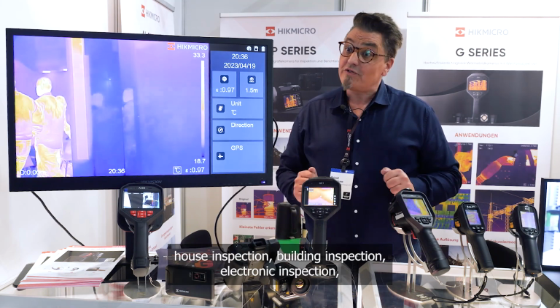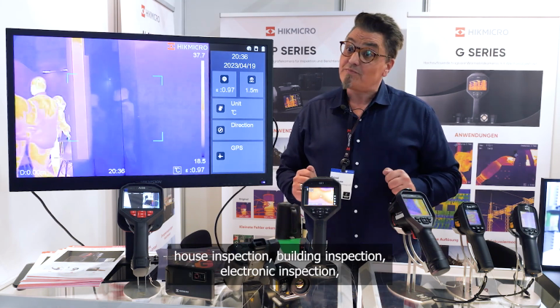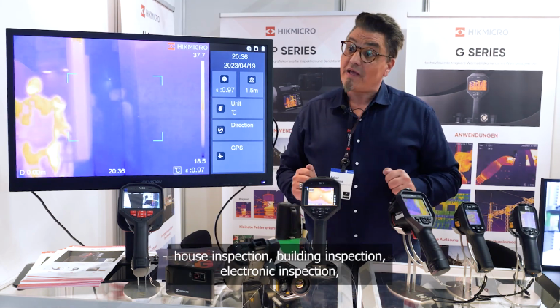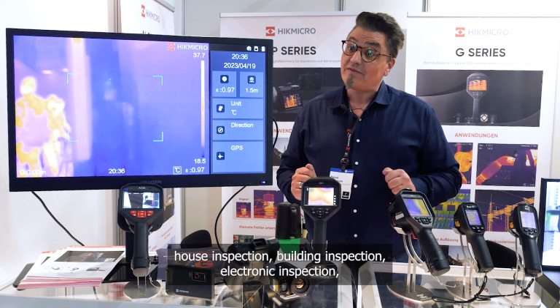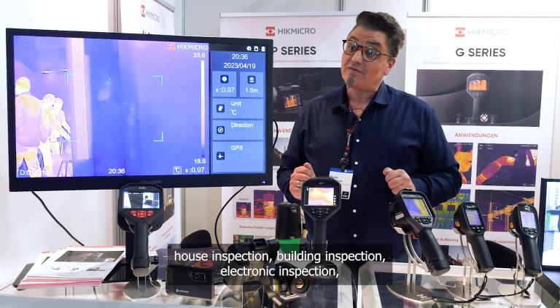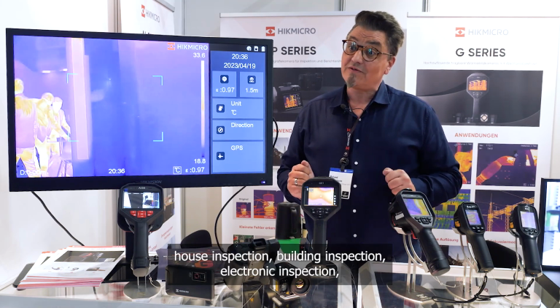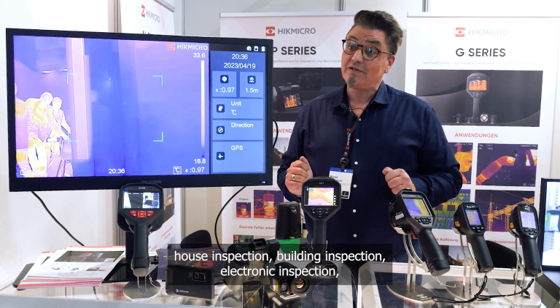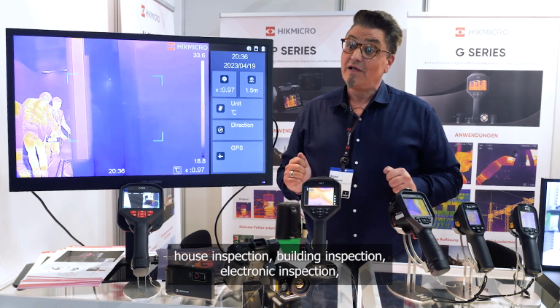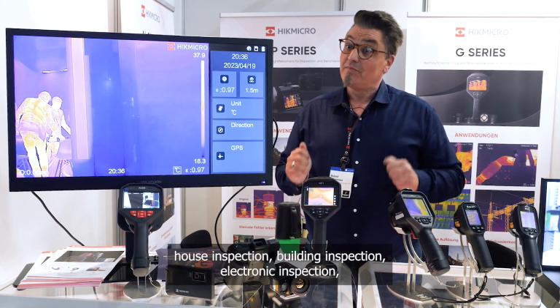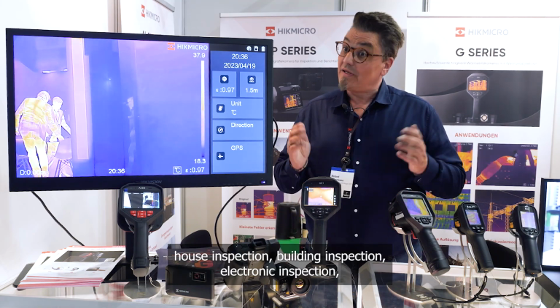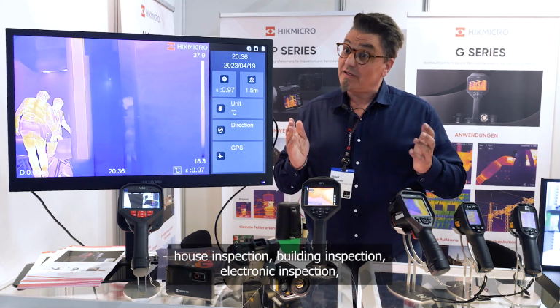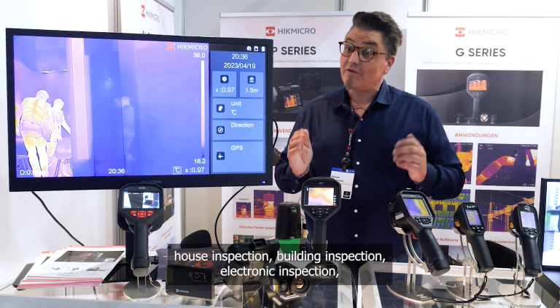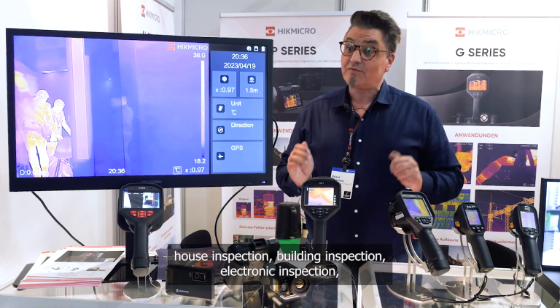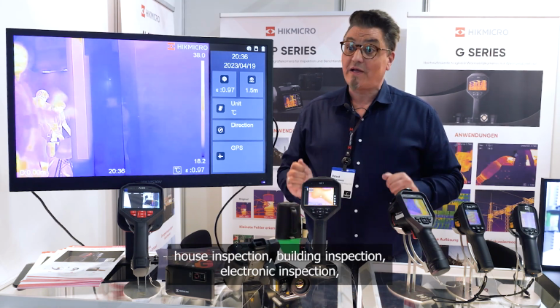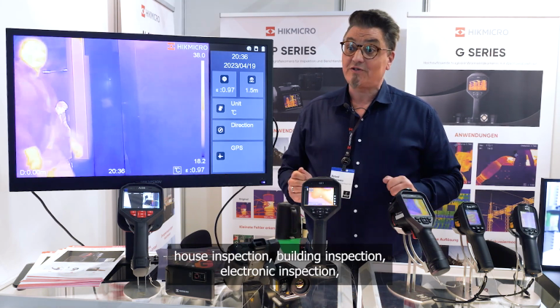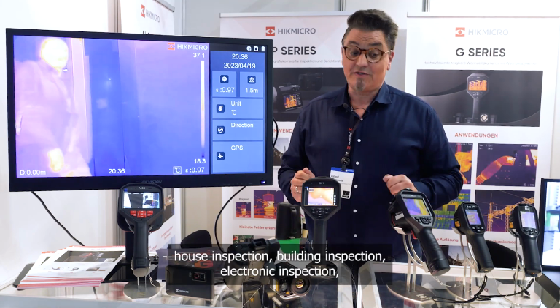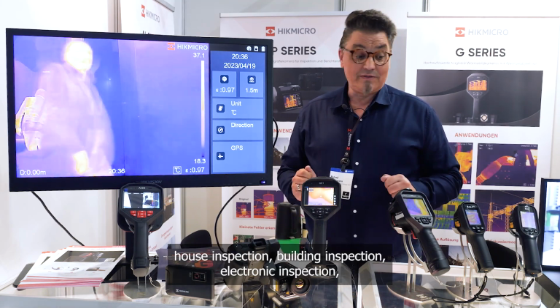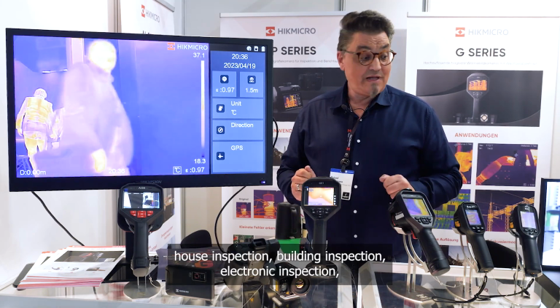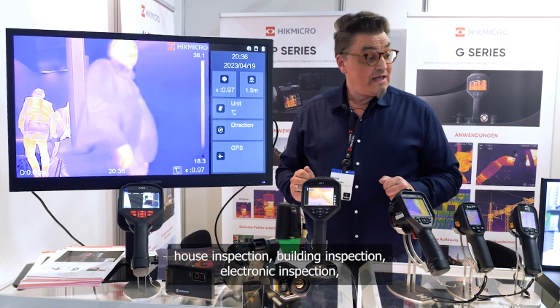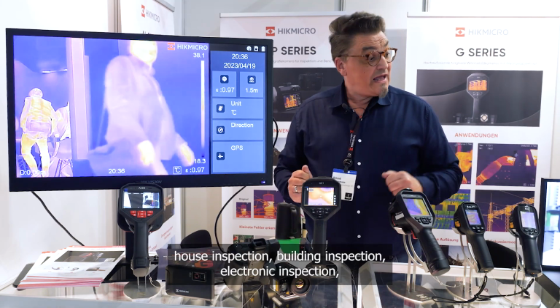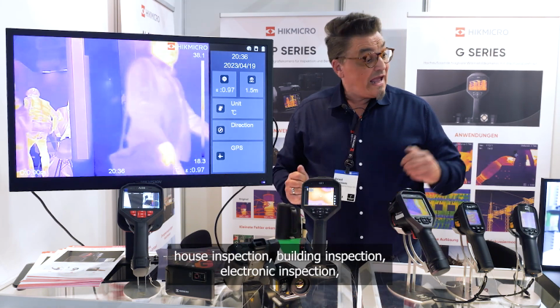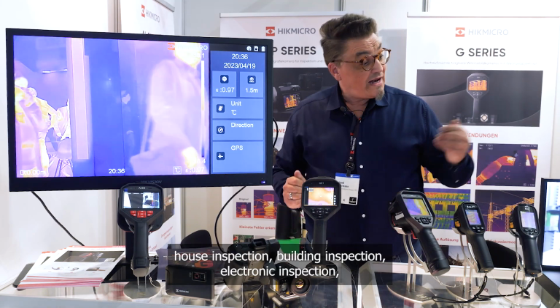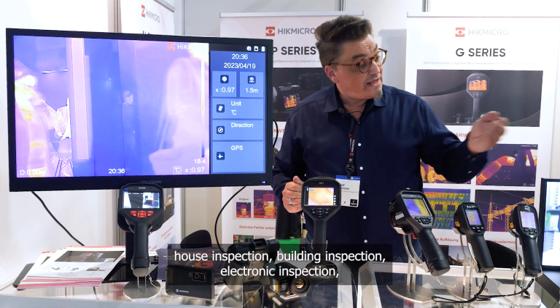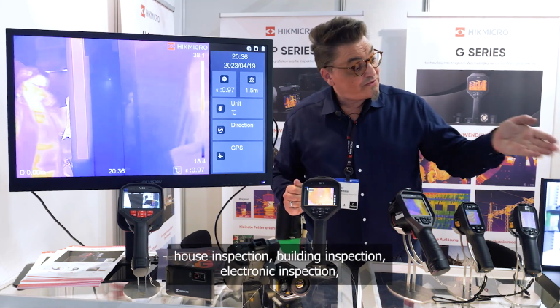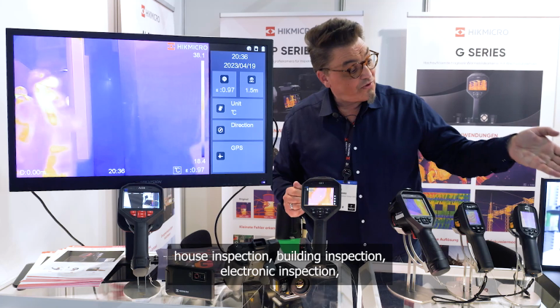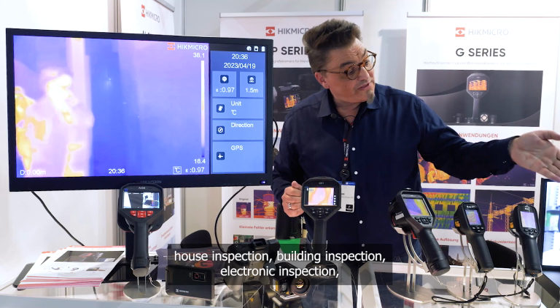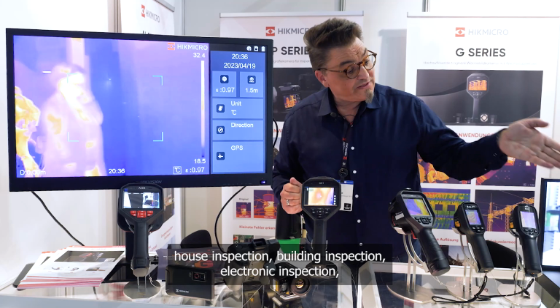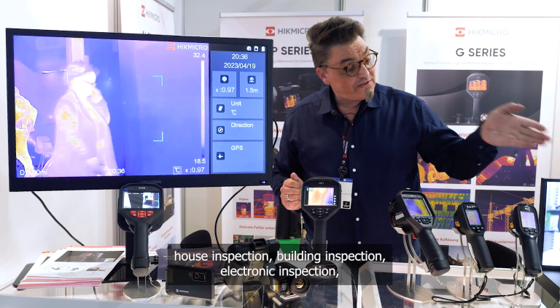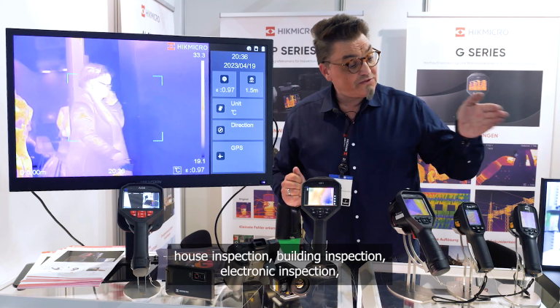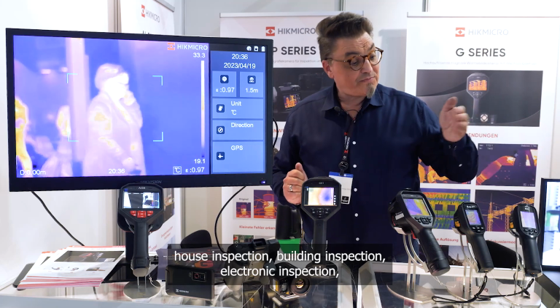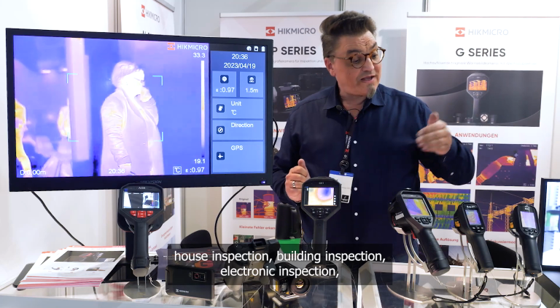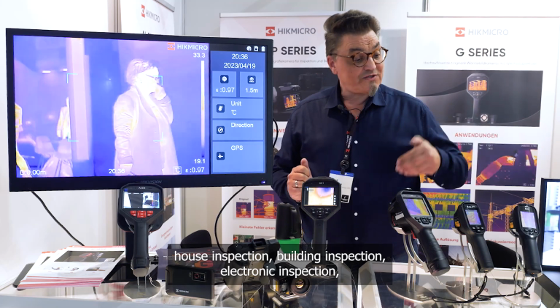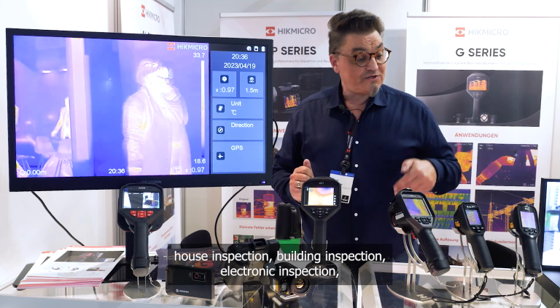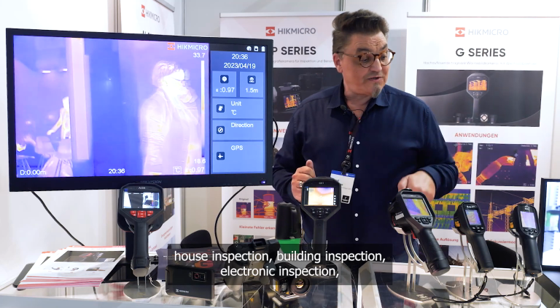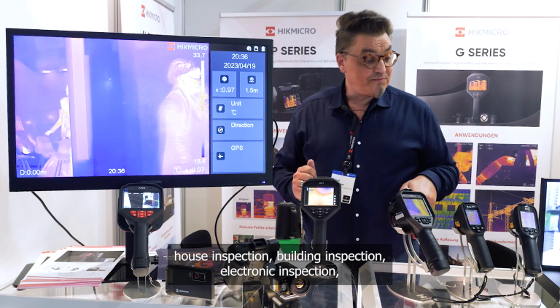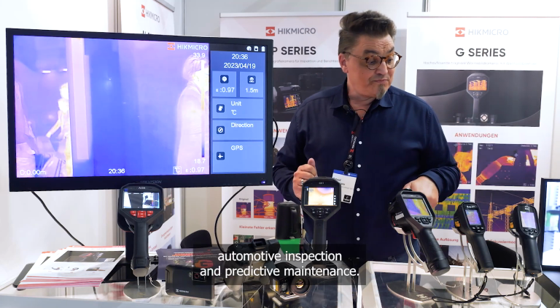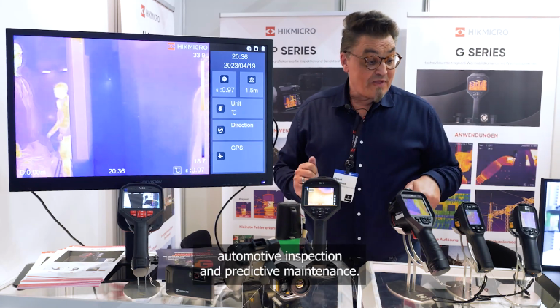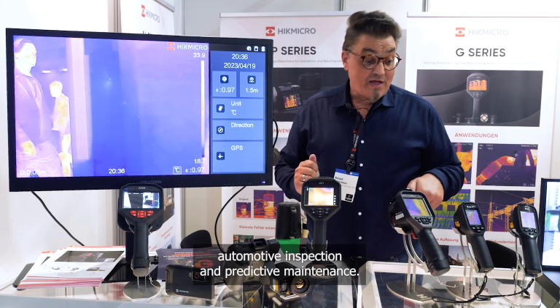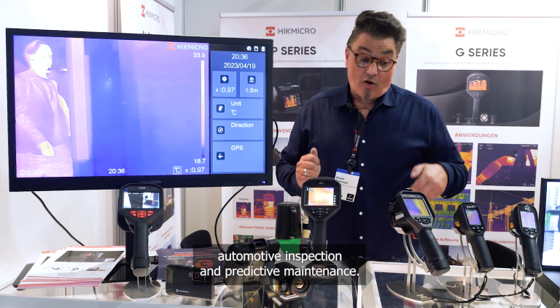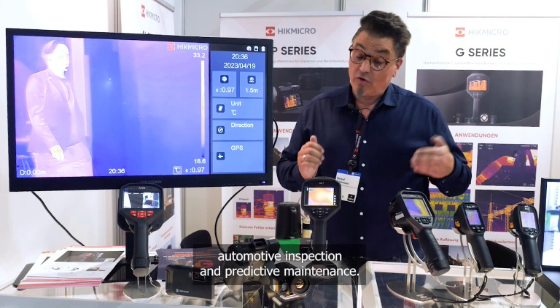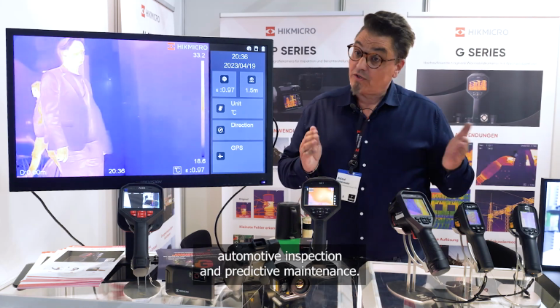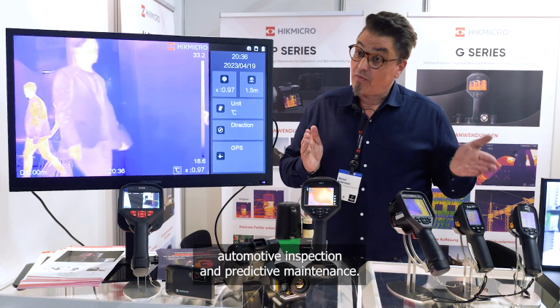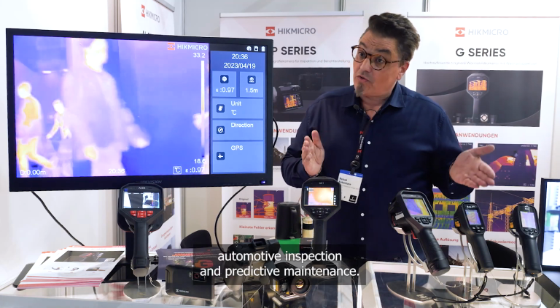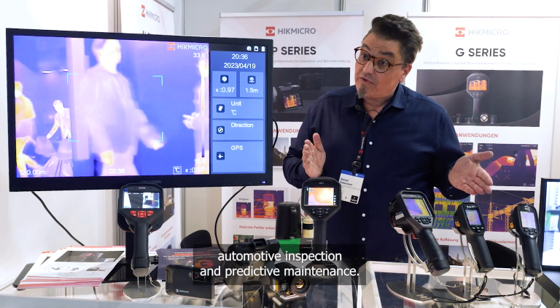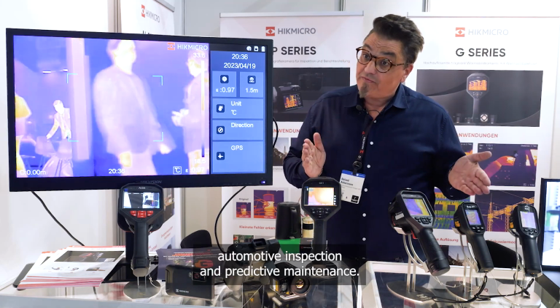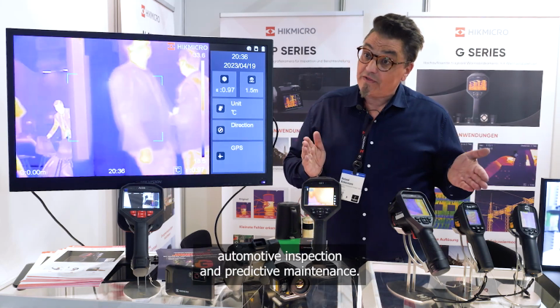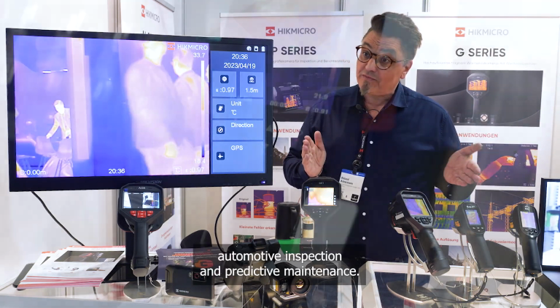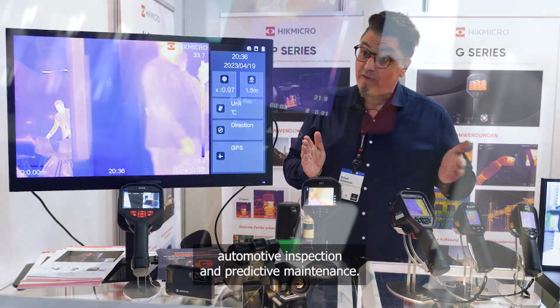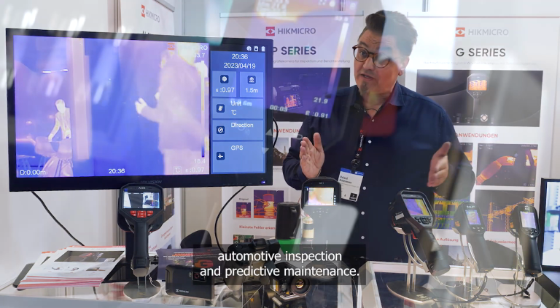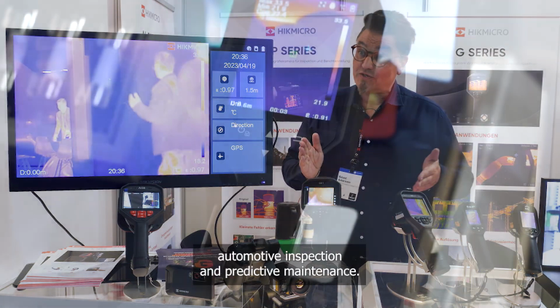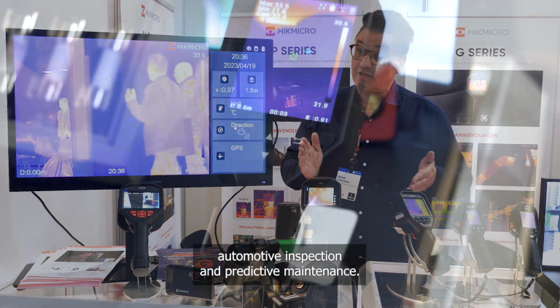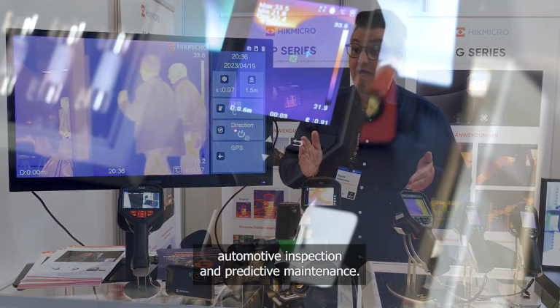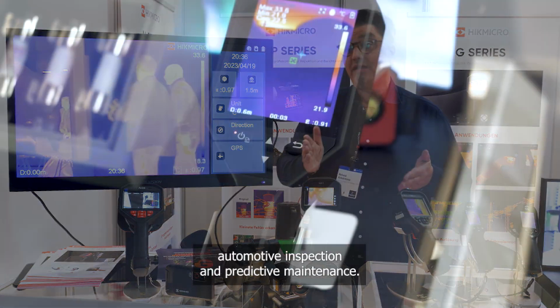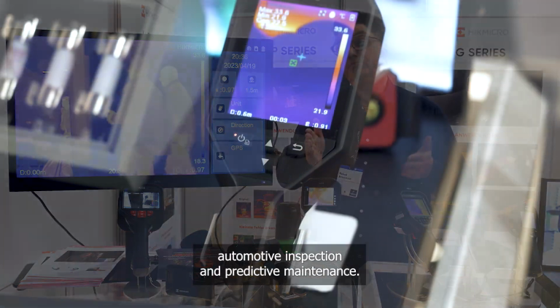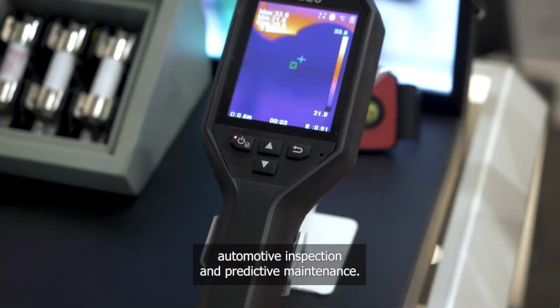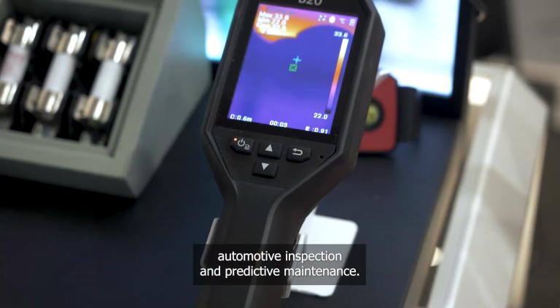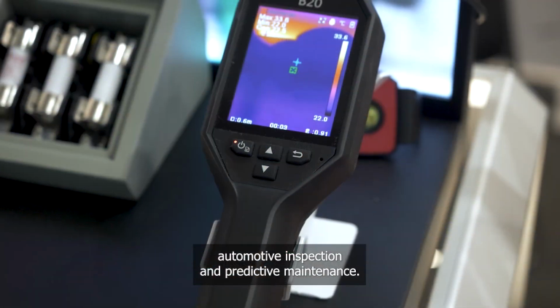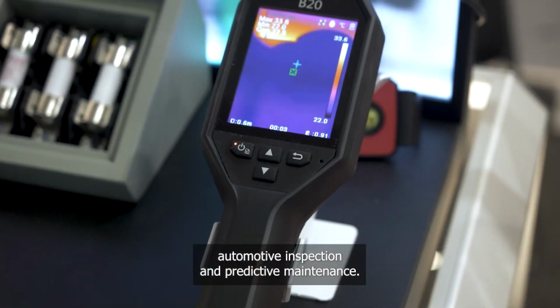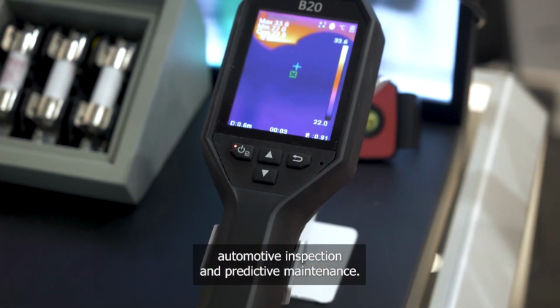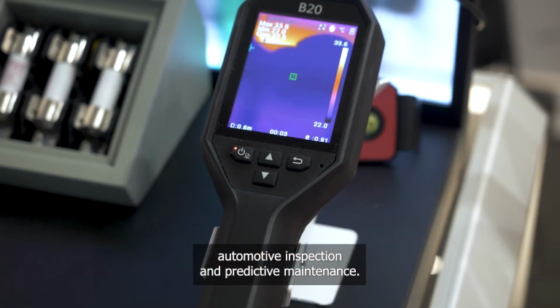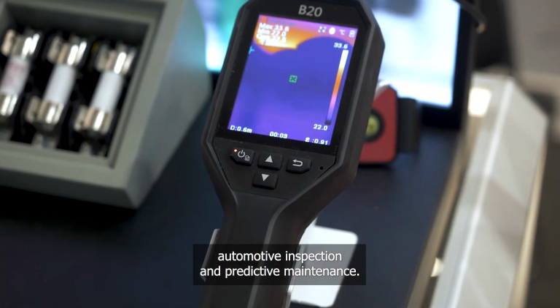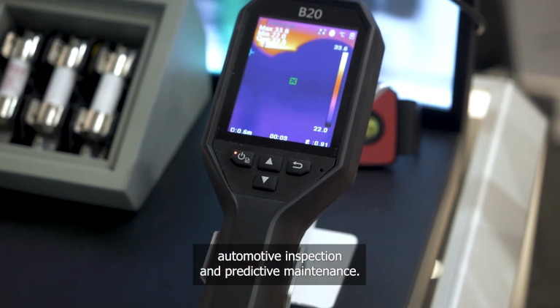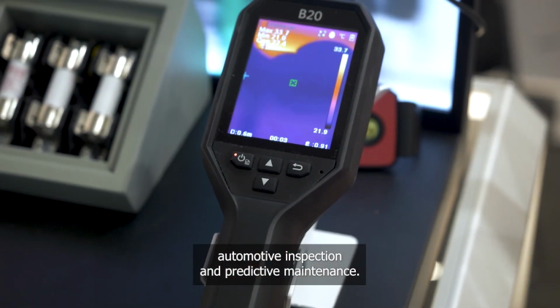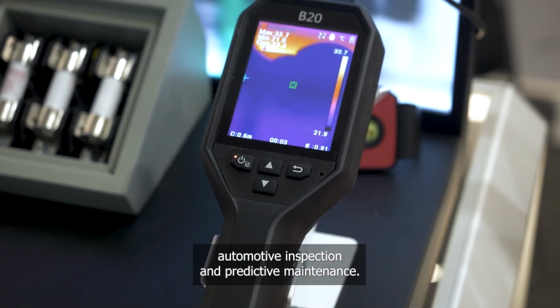Product applications include house inspection, building inspection, electronic inspection, automotive inspection, and predictive maintenance.